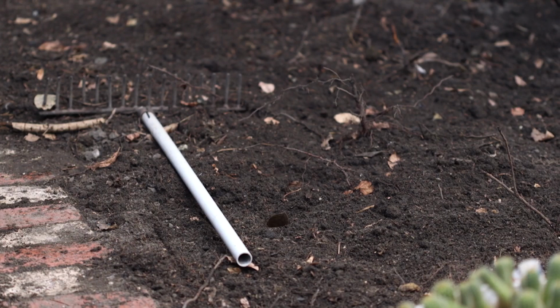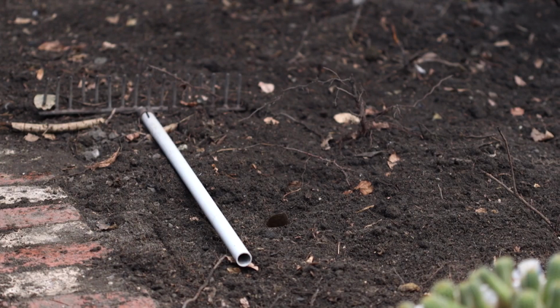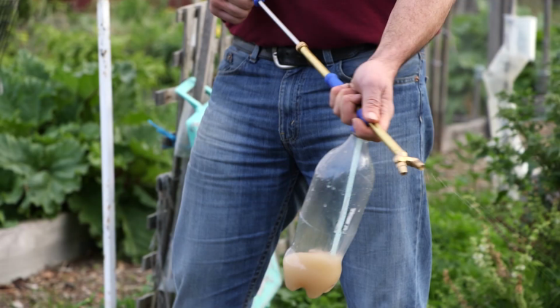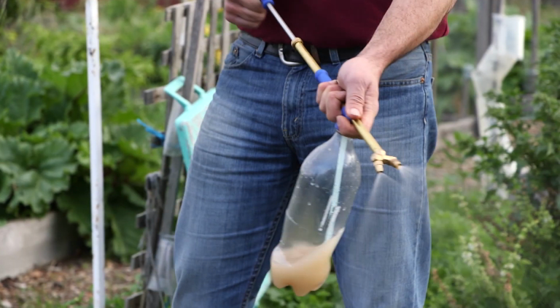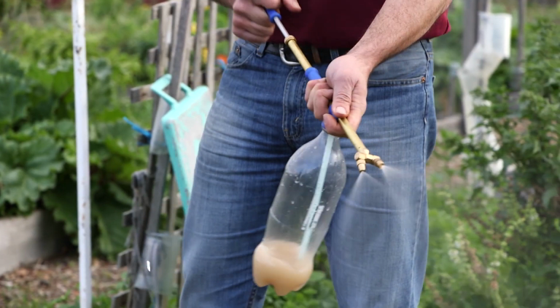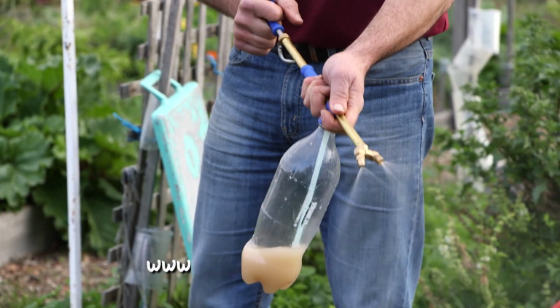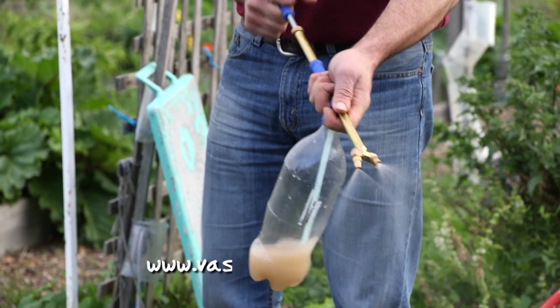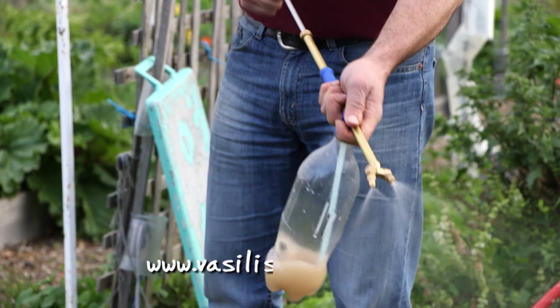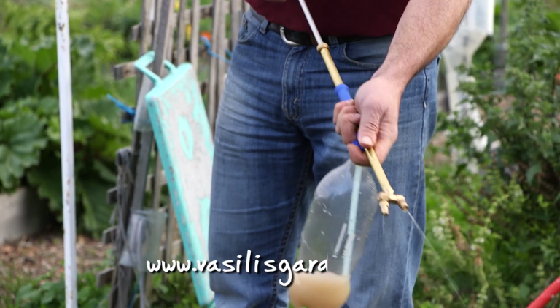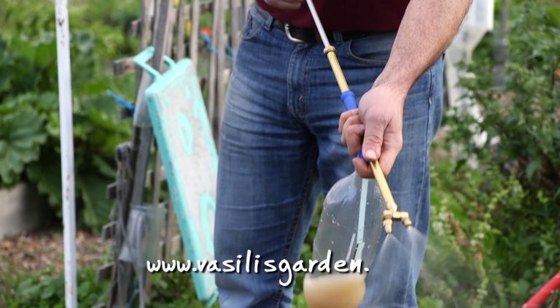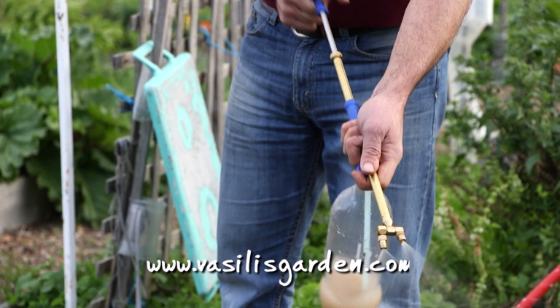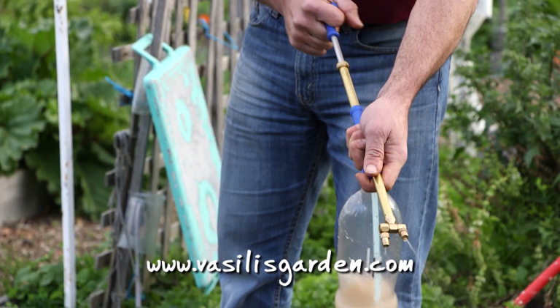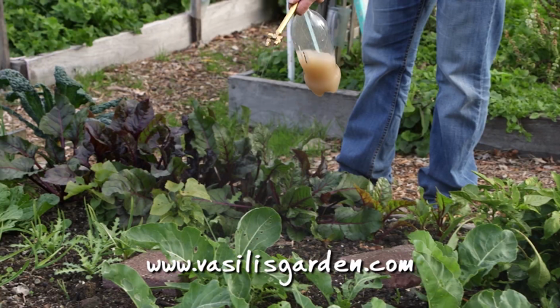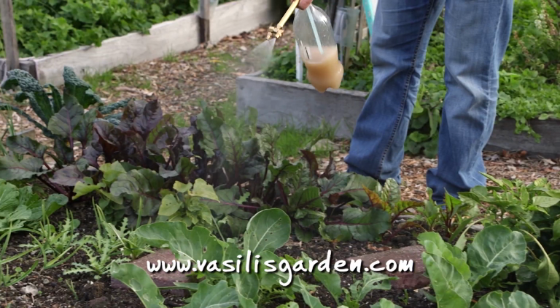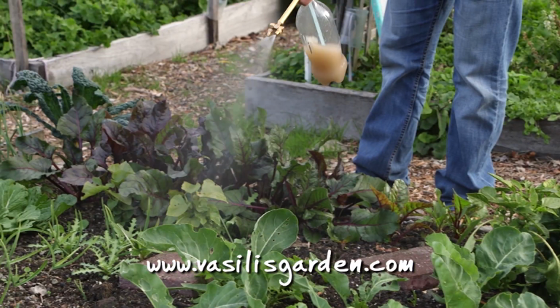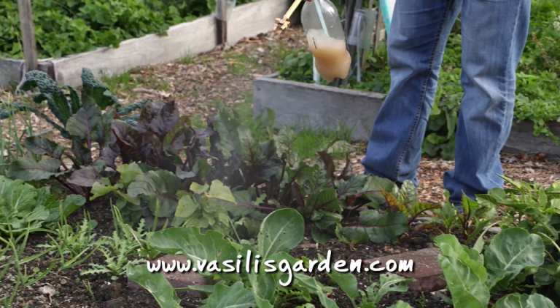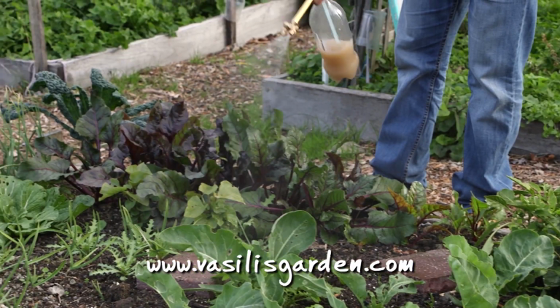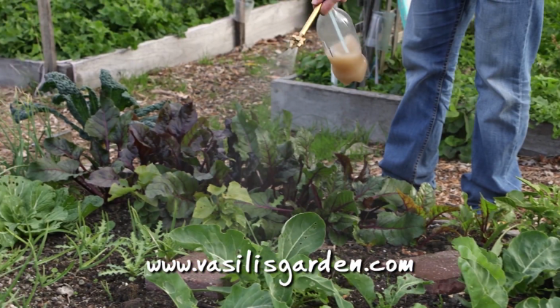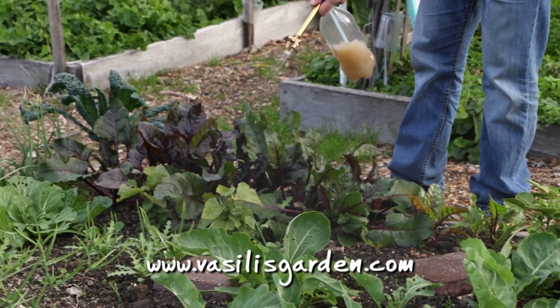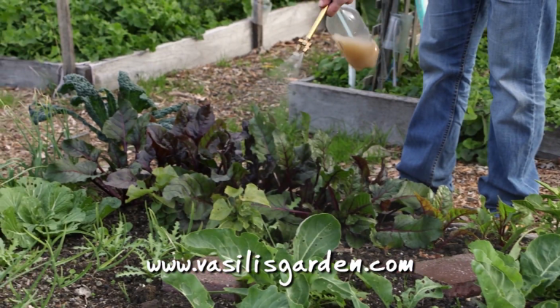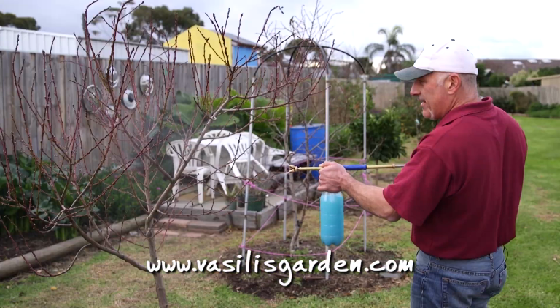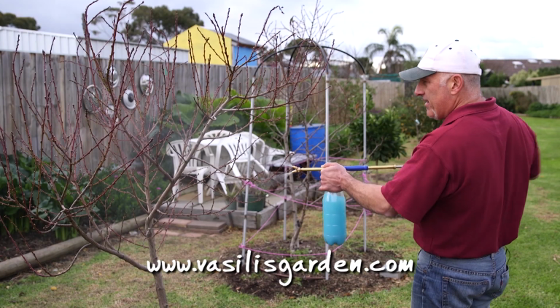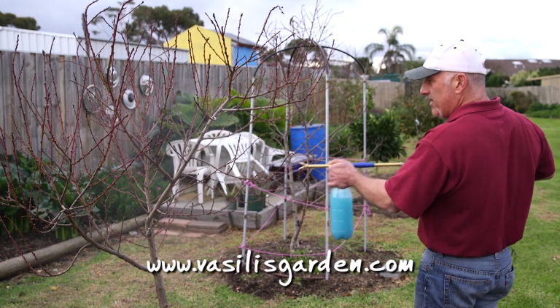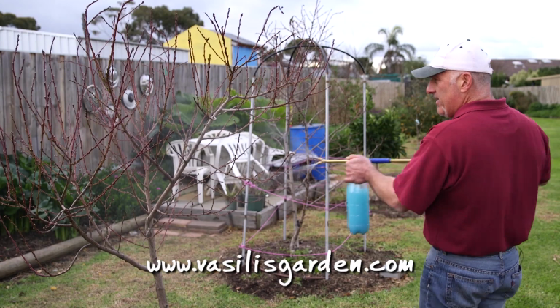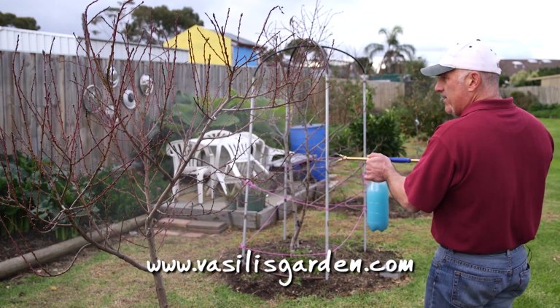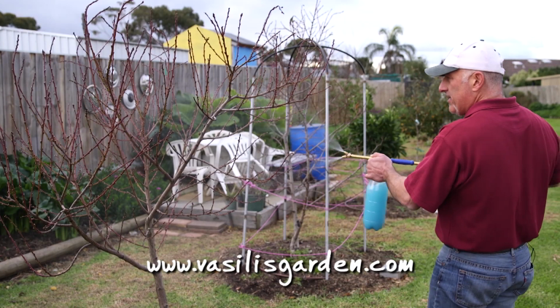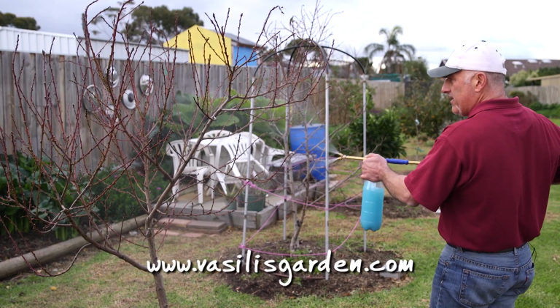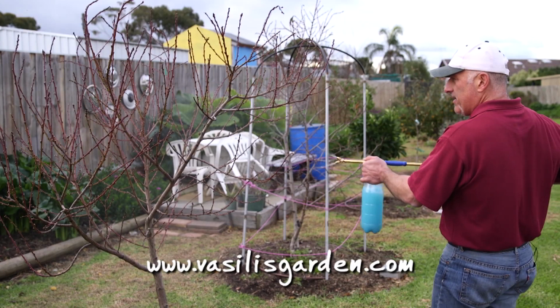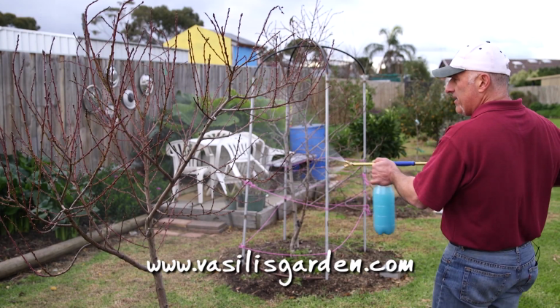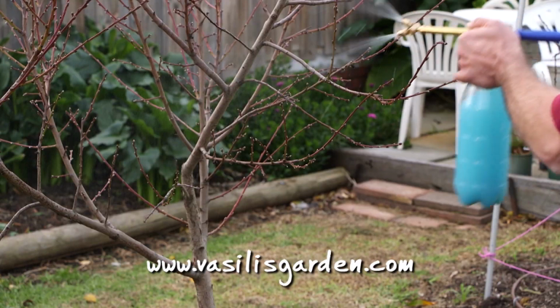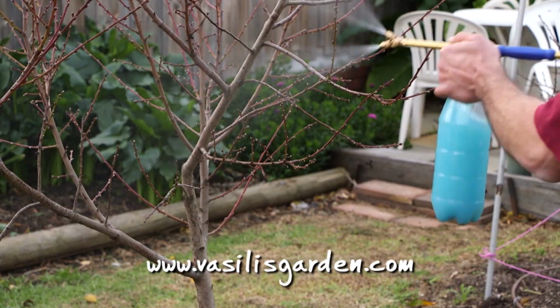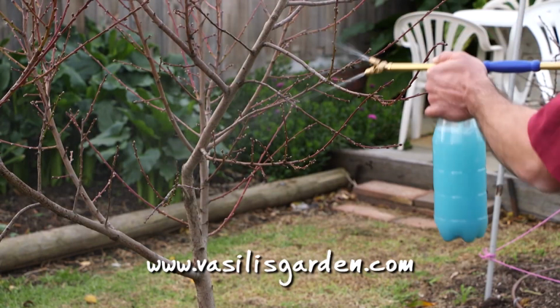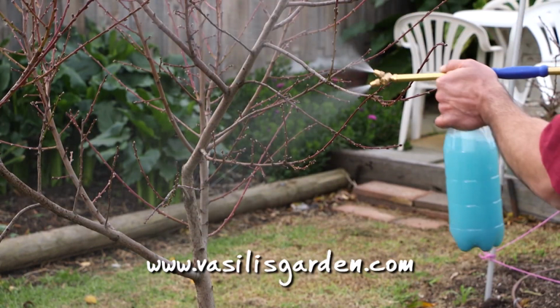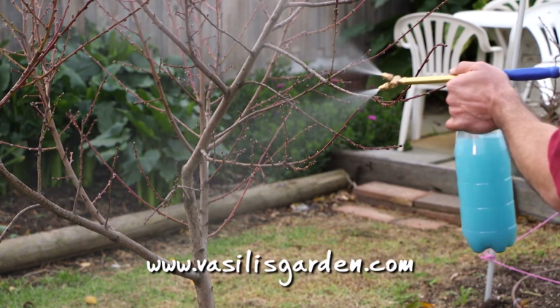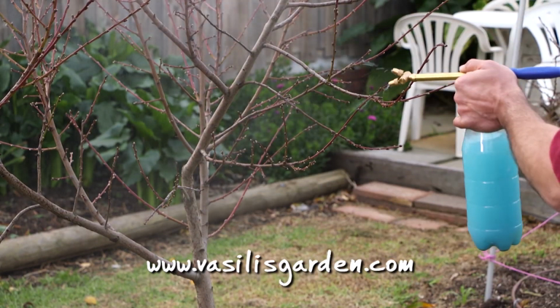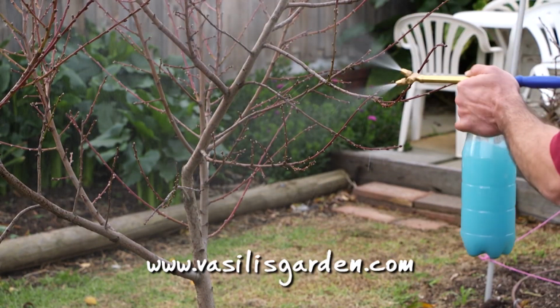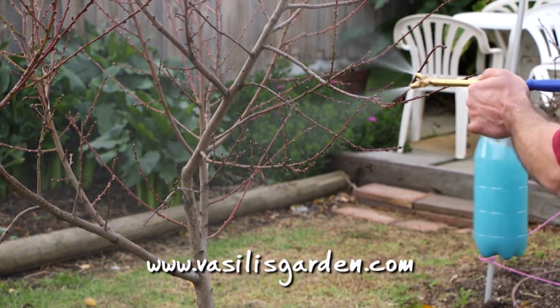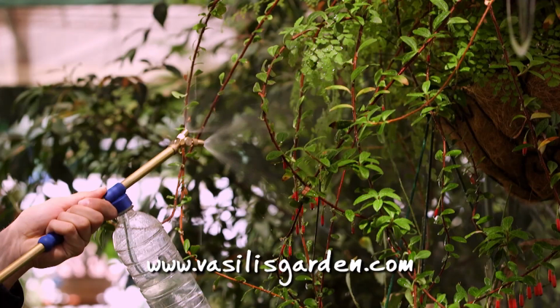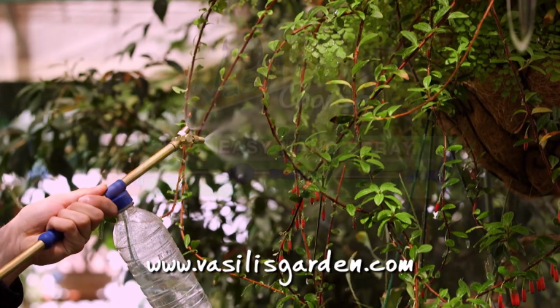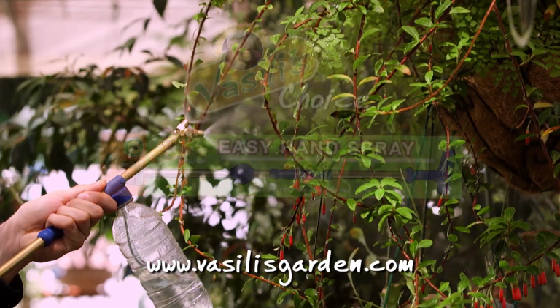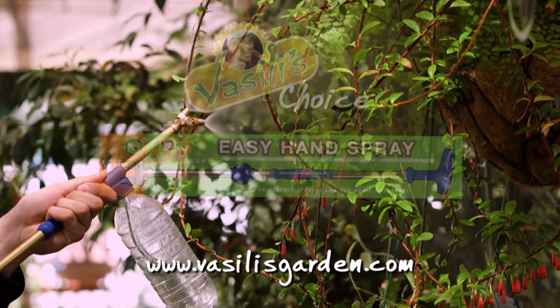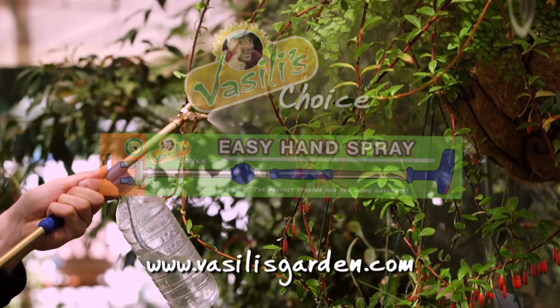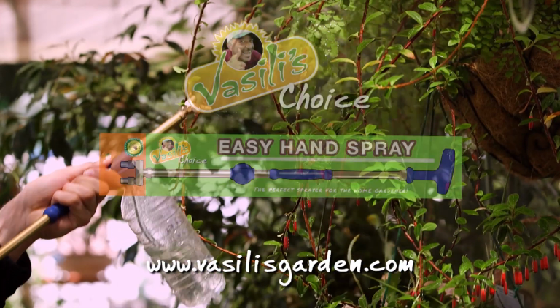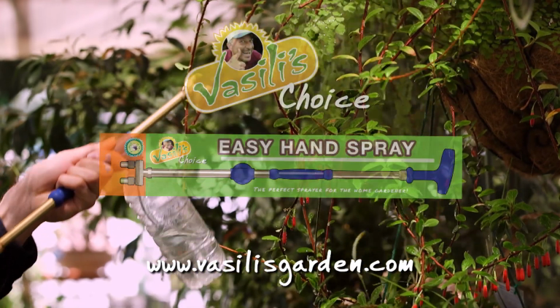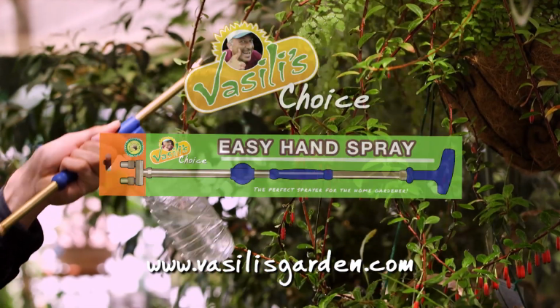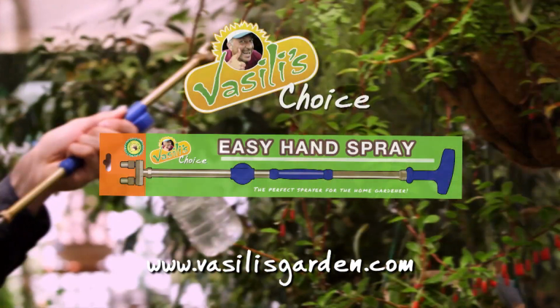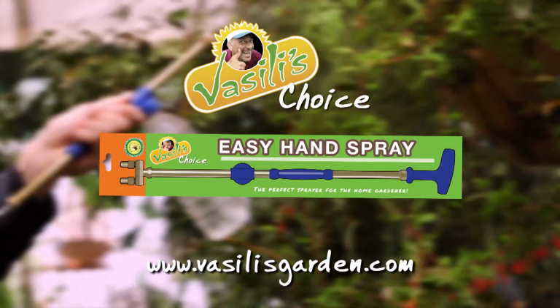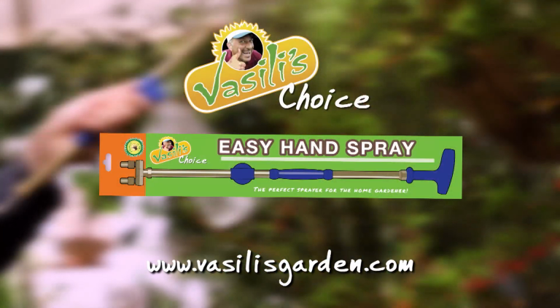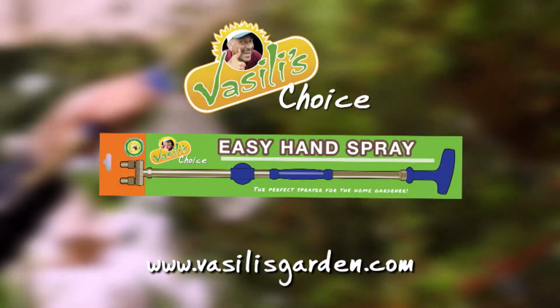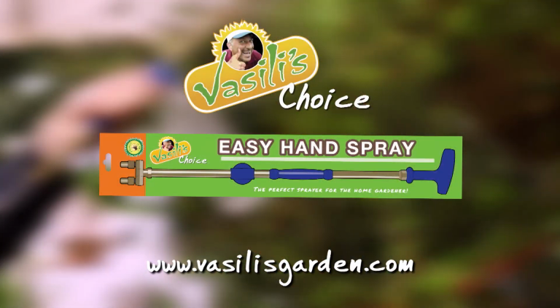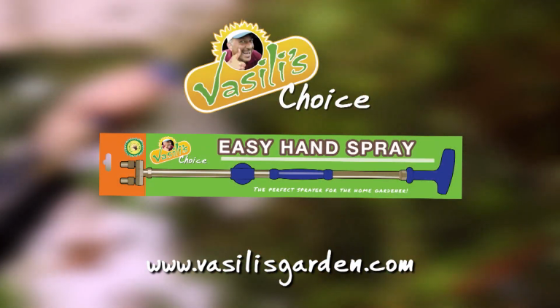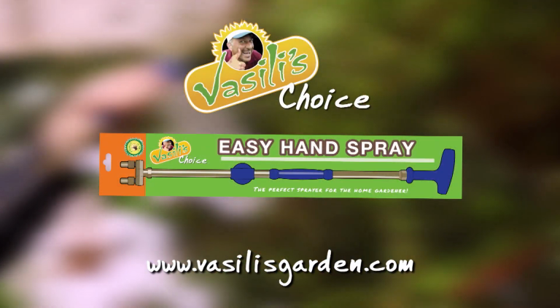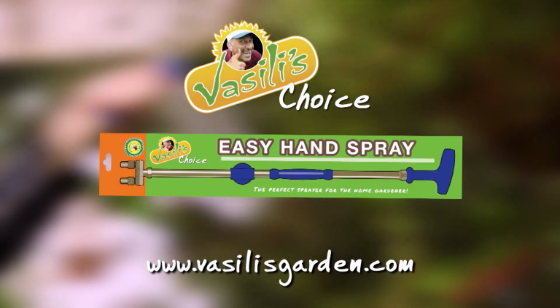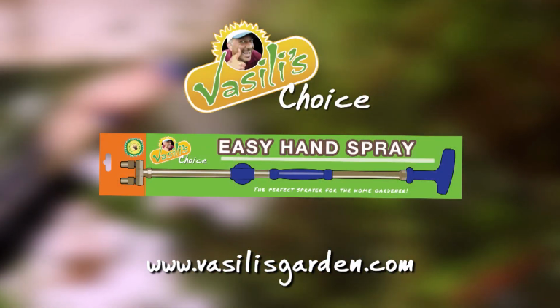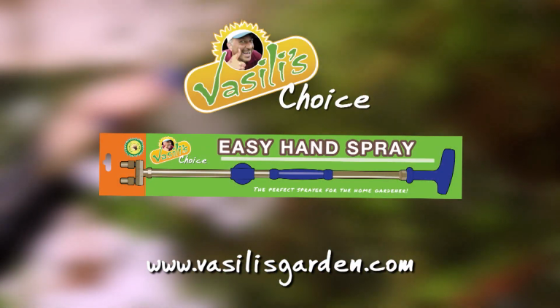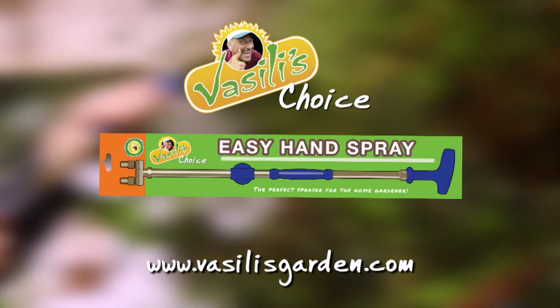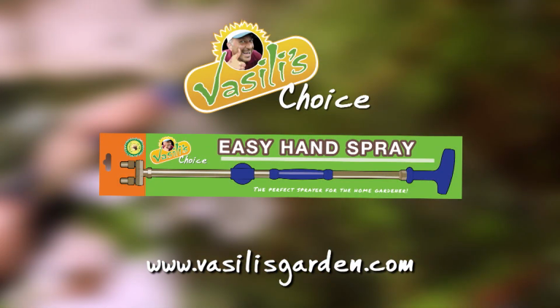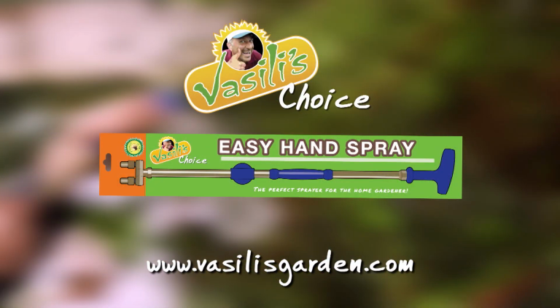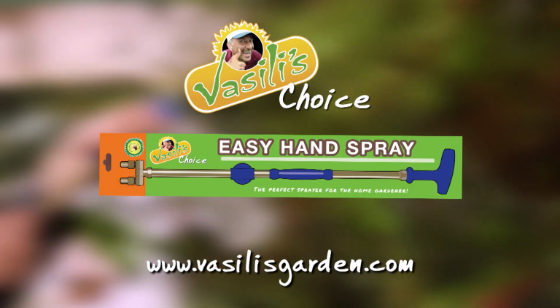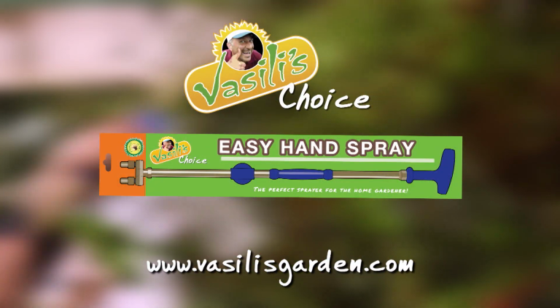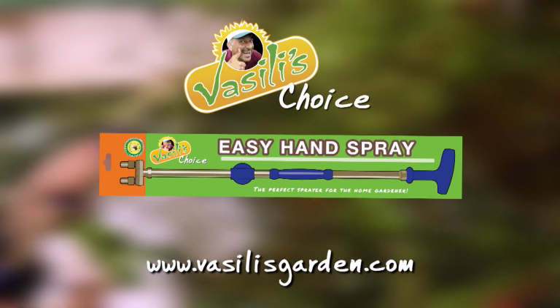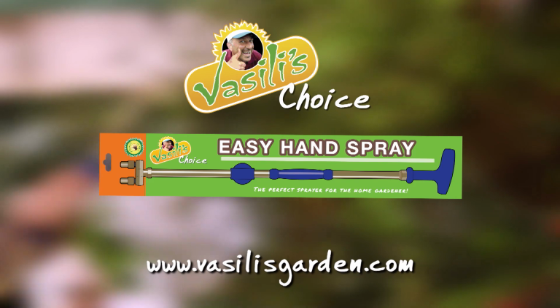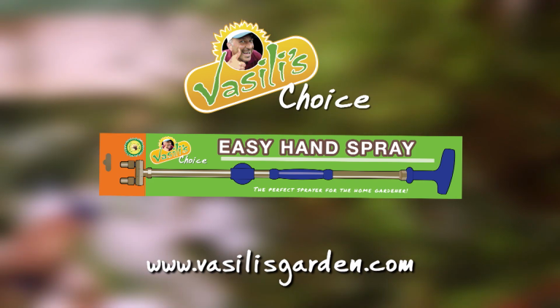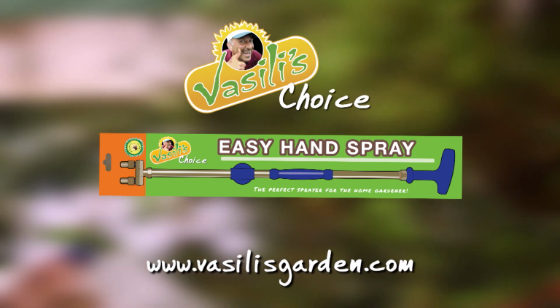The best way to look after your plants is with Vasili's Easy Hand Spray. Order your sprayer now, available only at vasilisgarden.com.